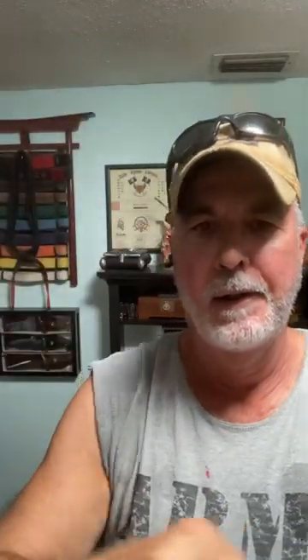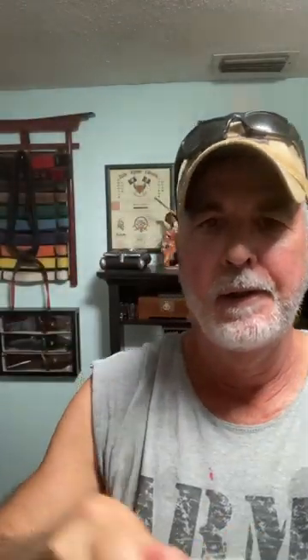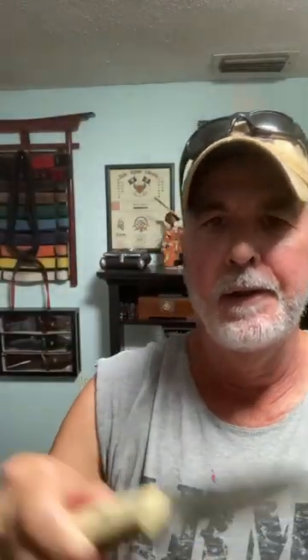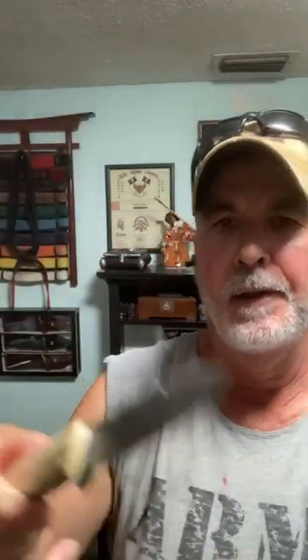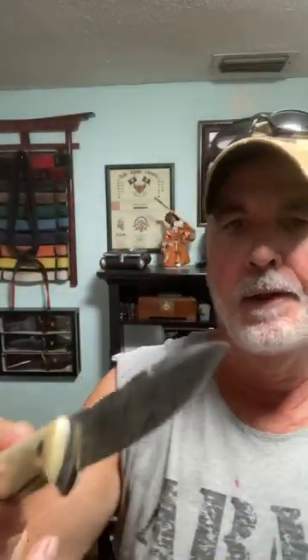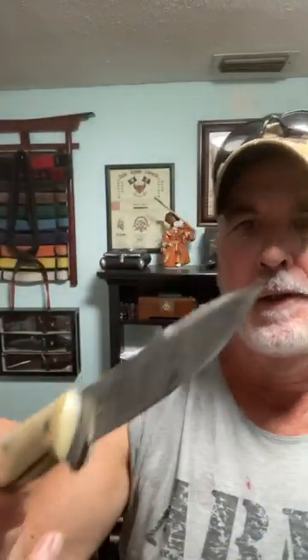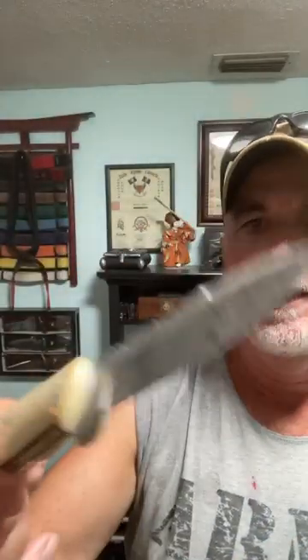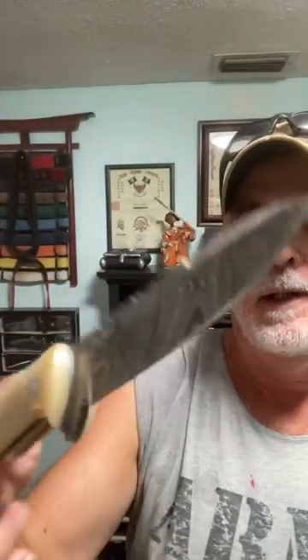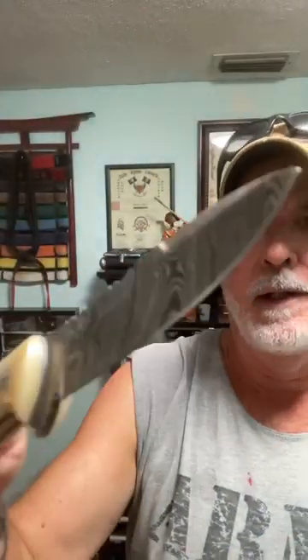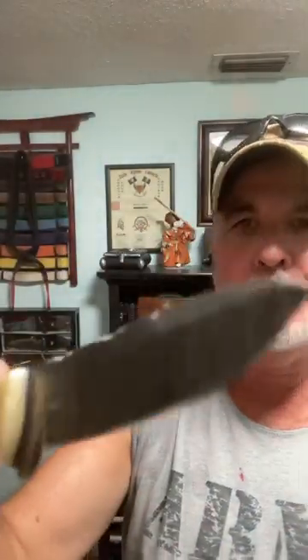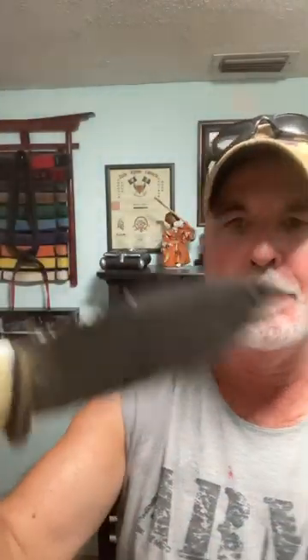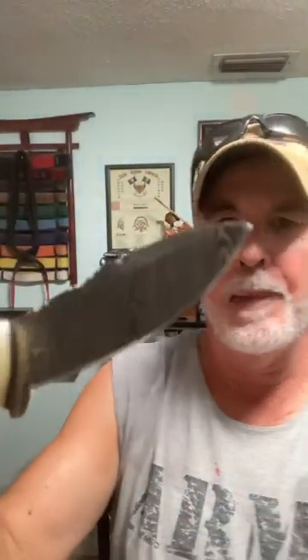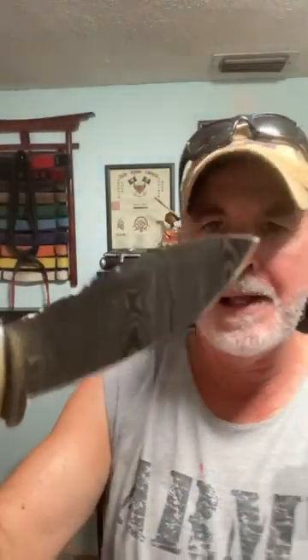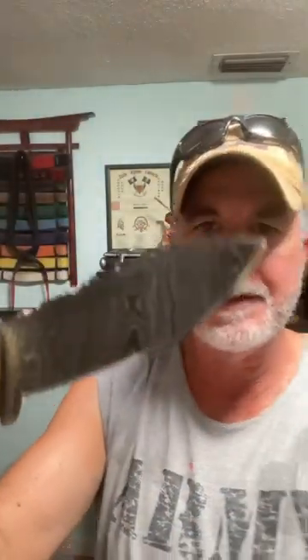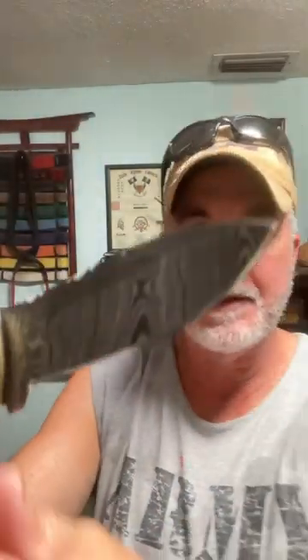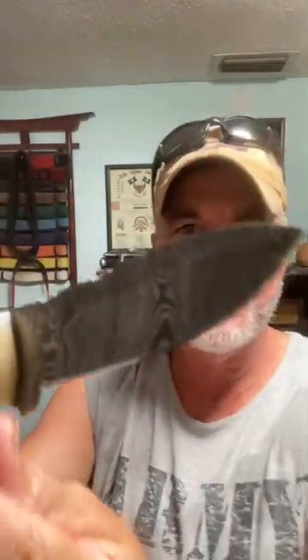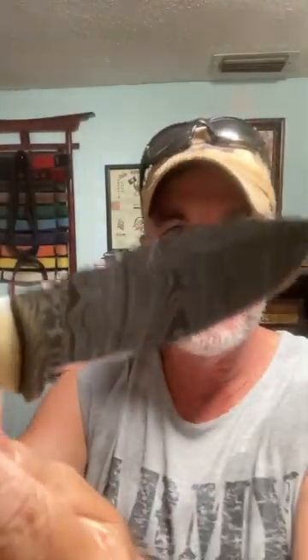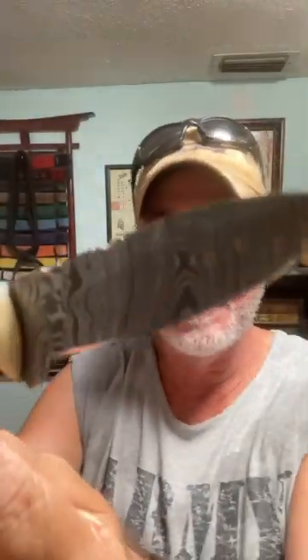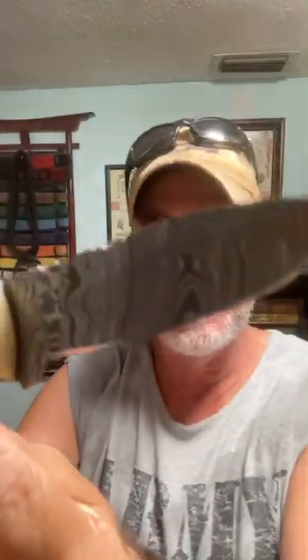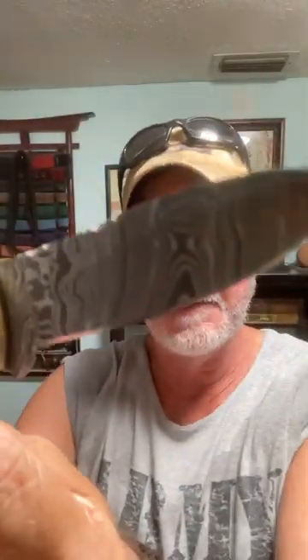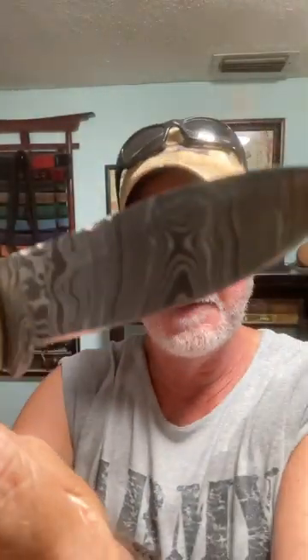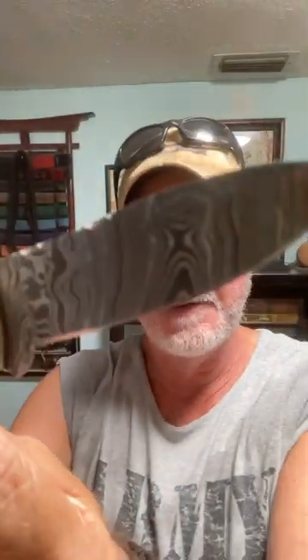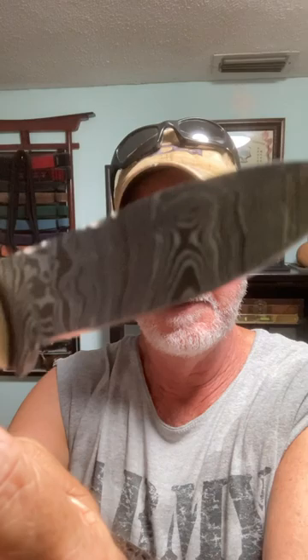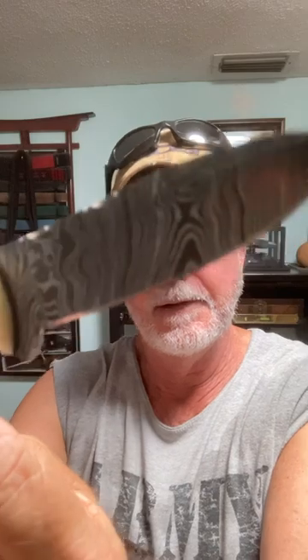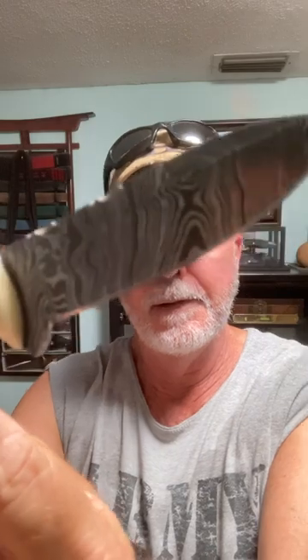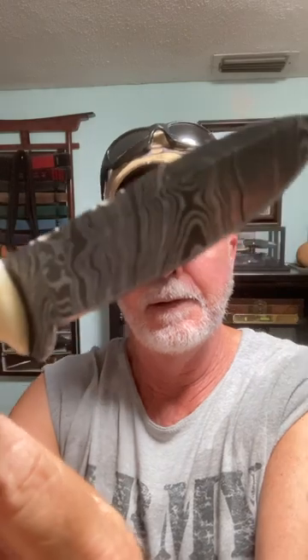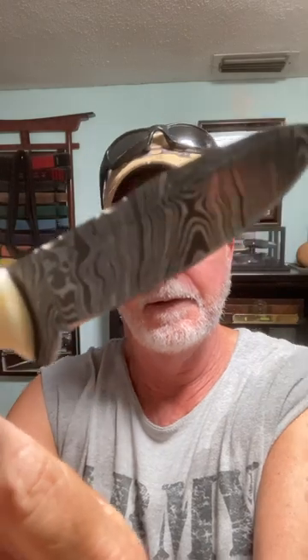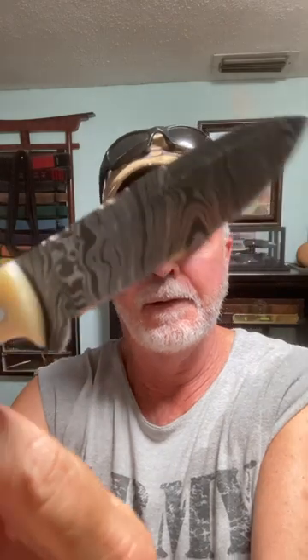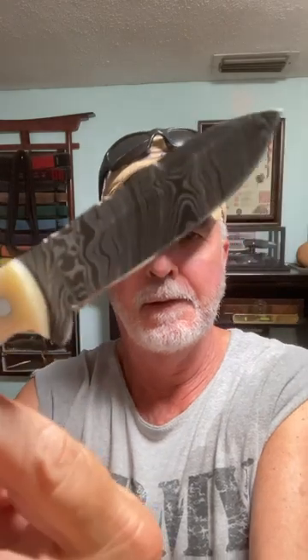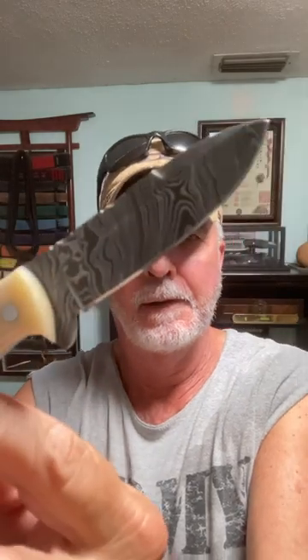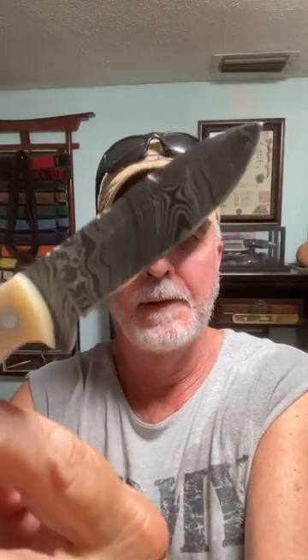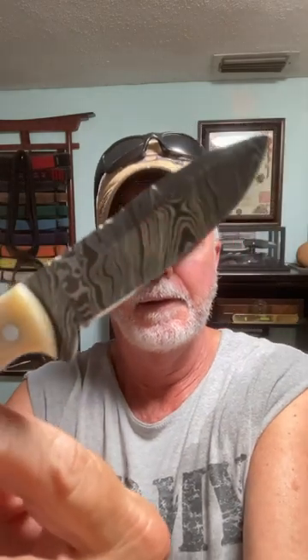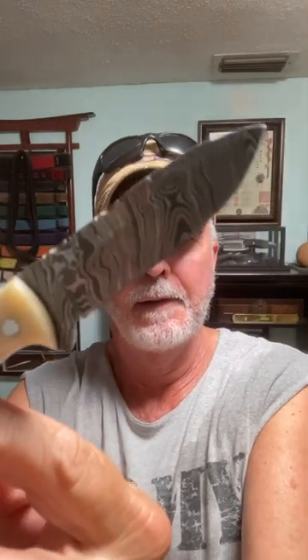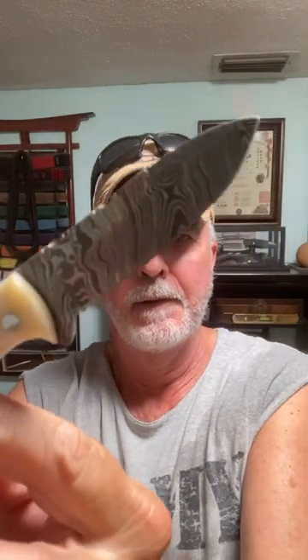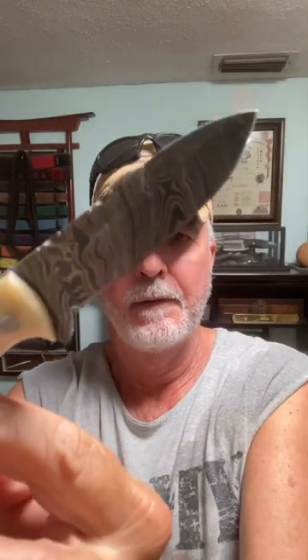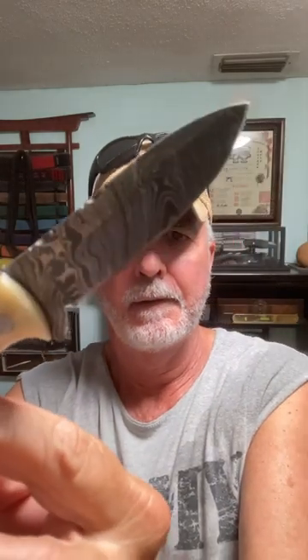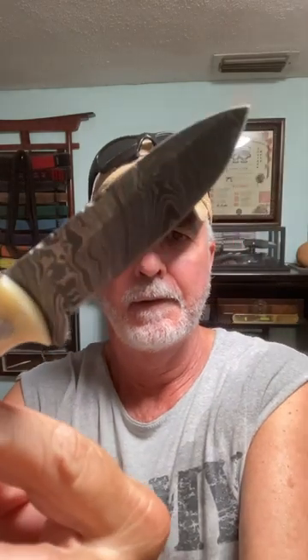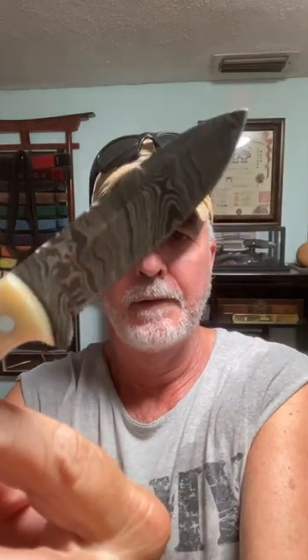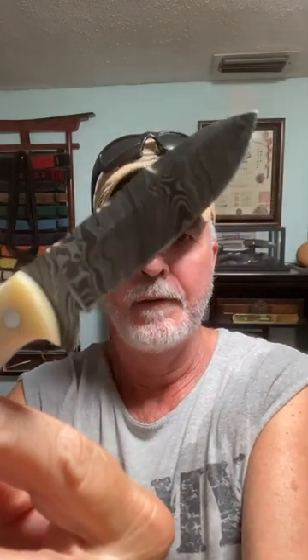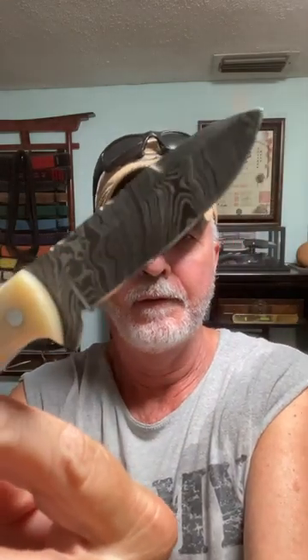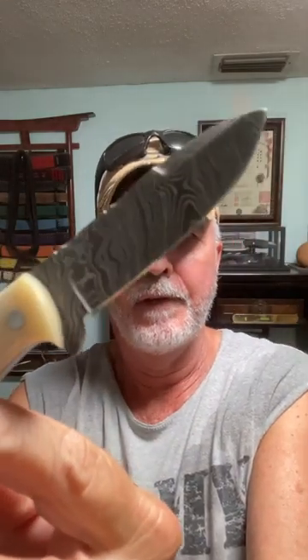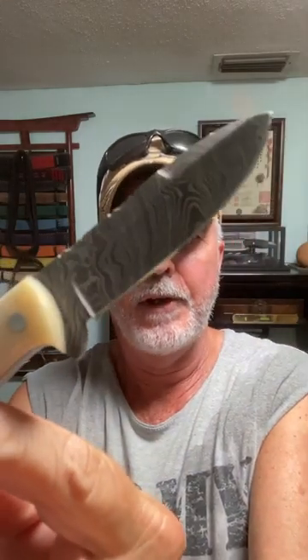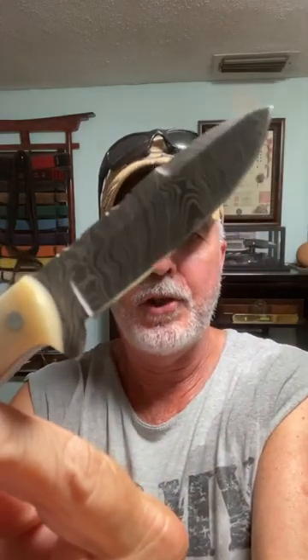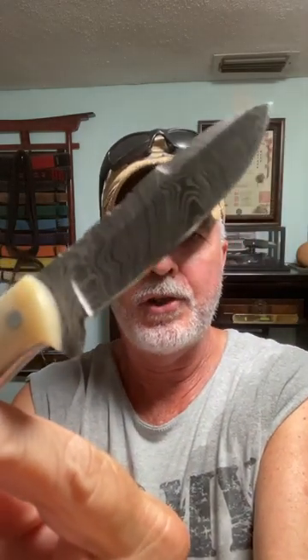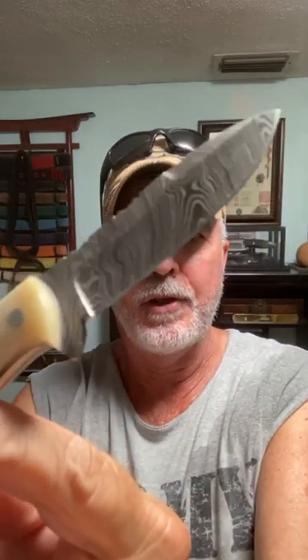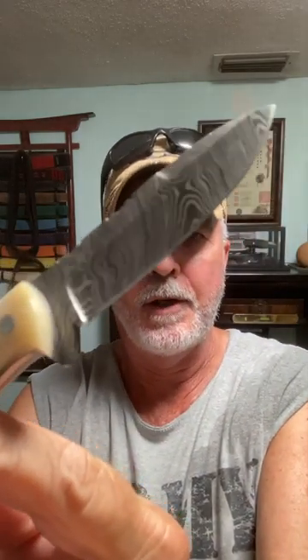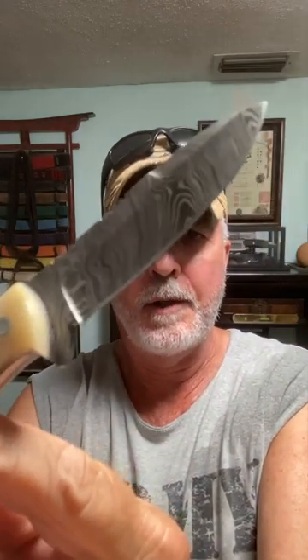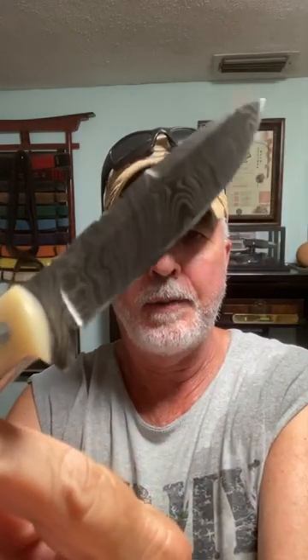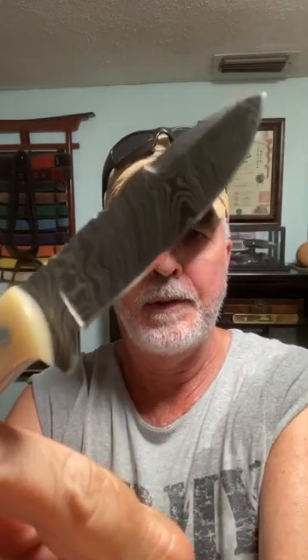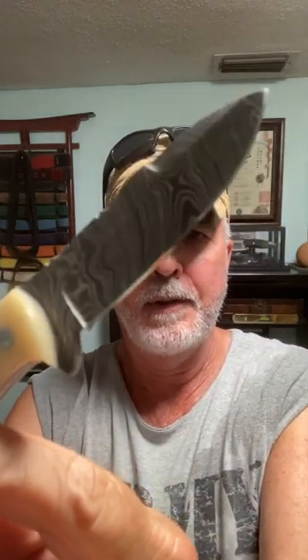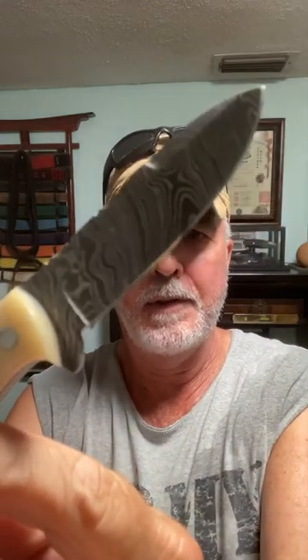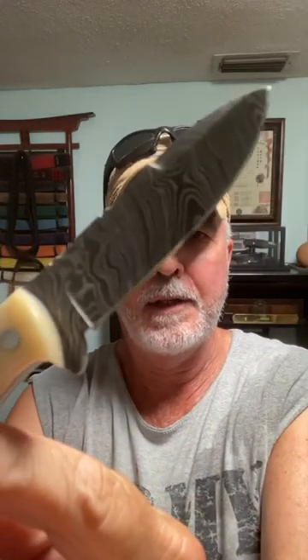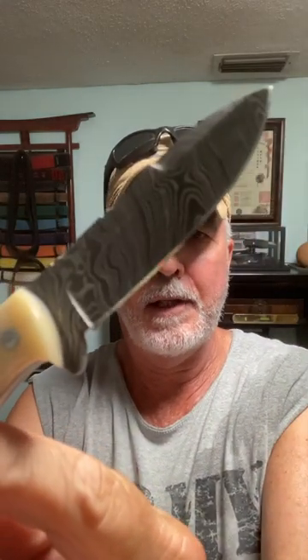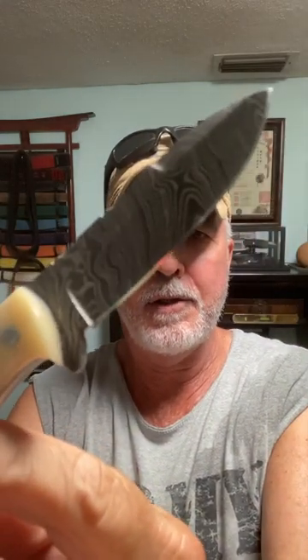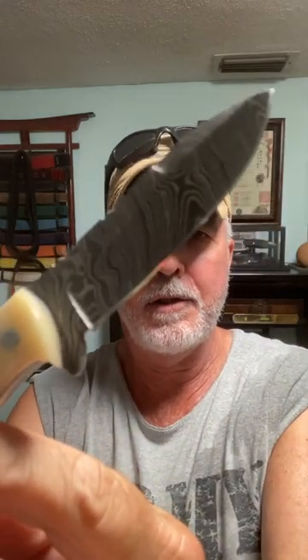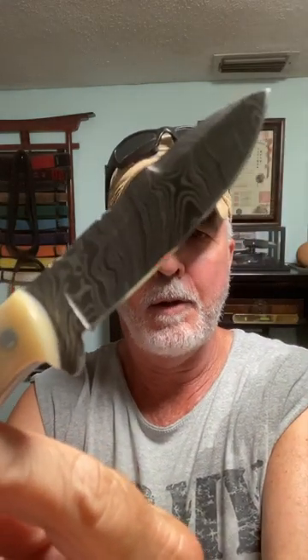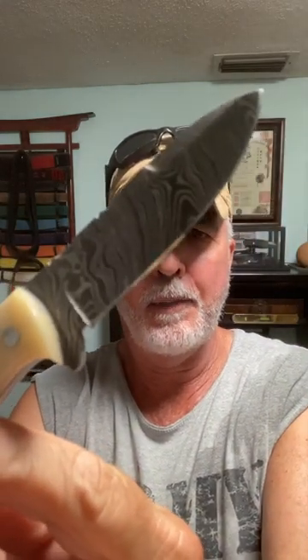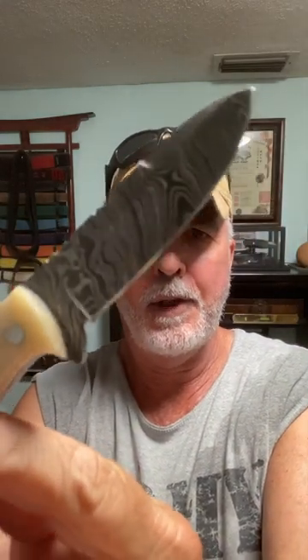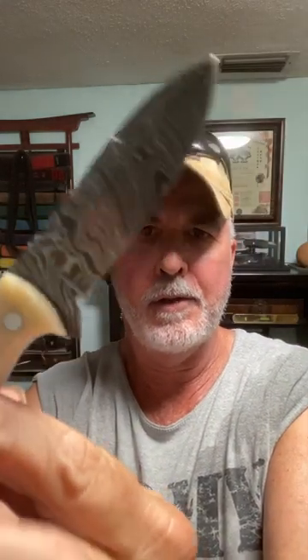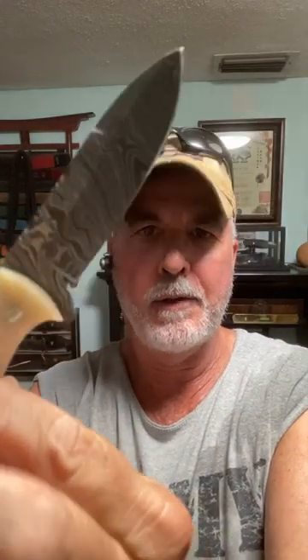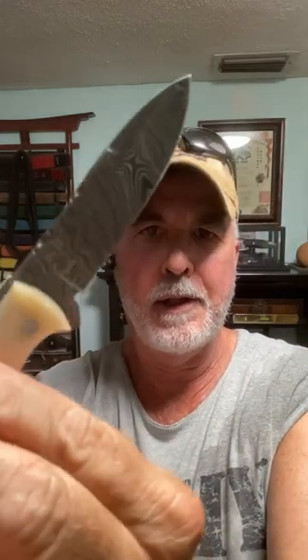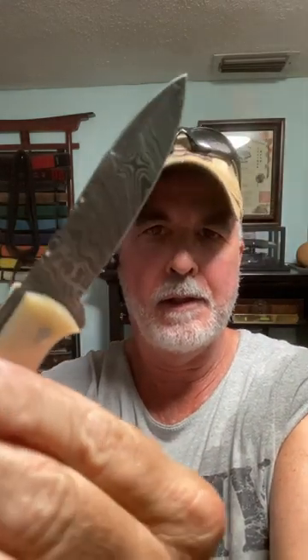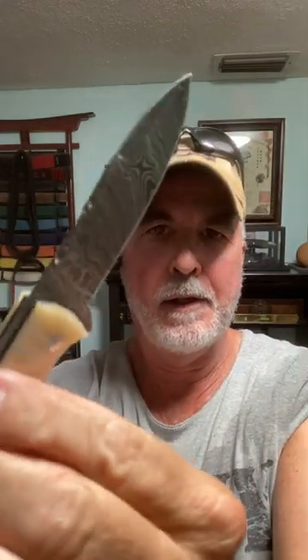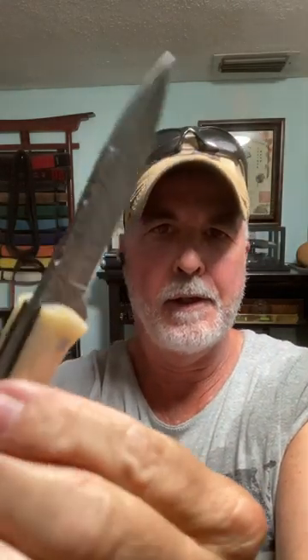It is Damascus steel. Very sharp — you can see that sharp edge right there.